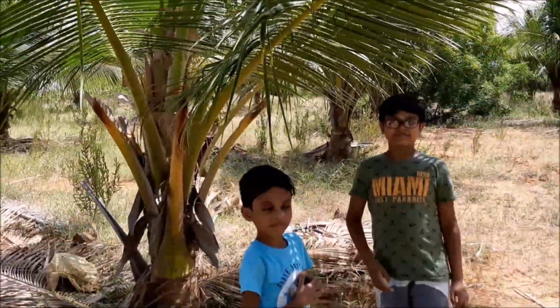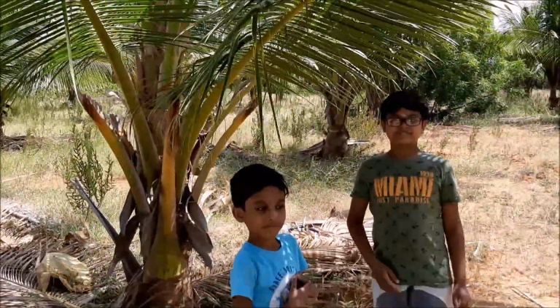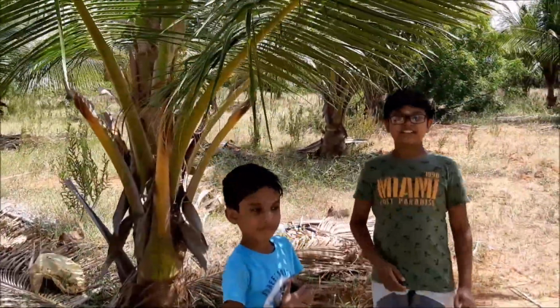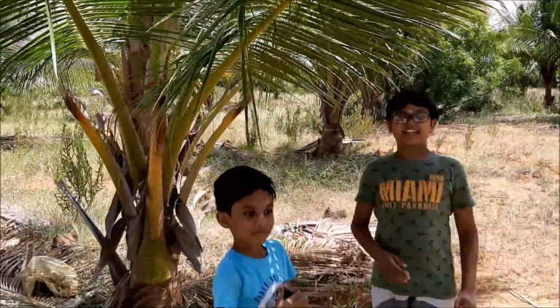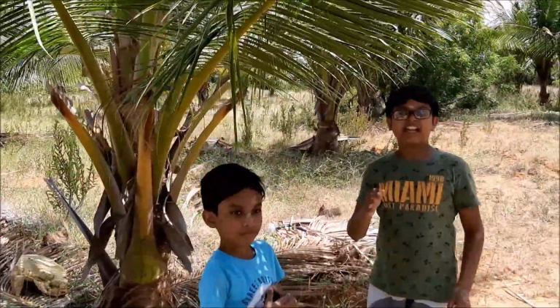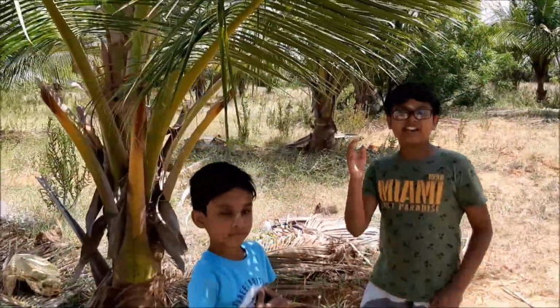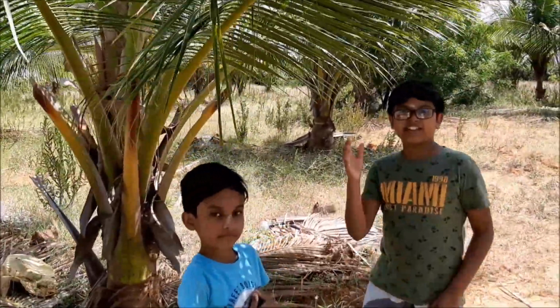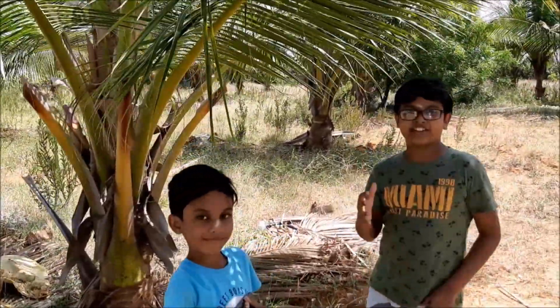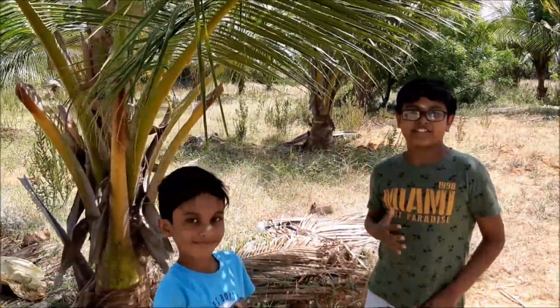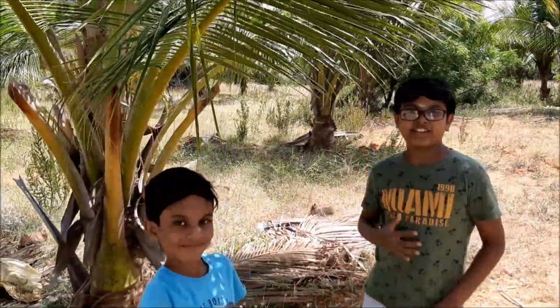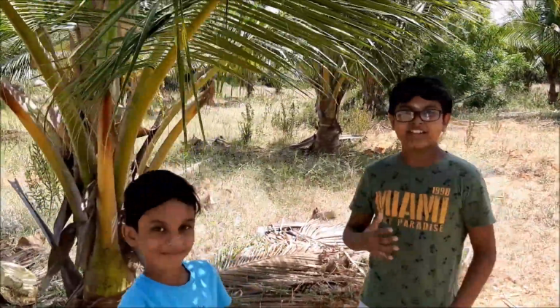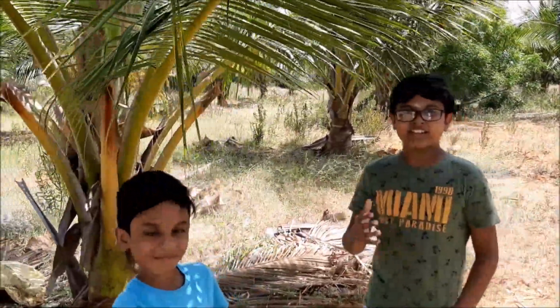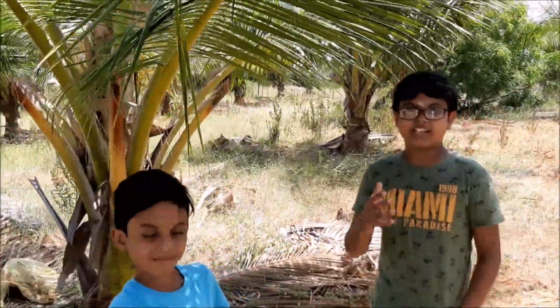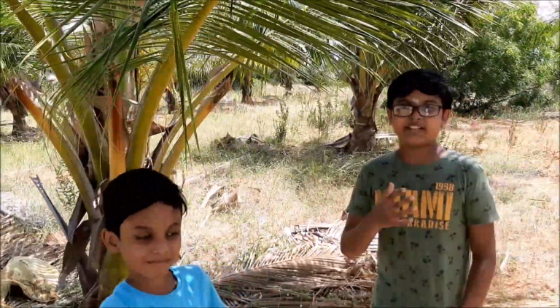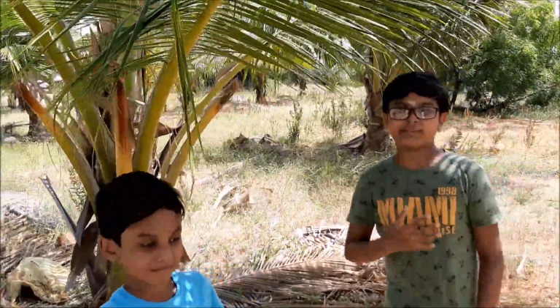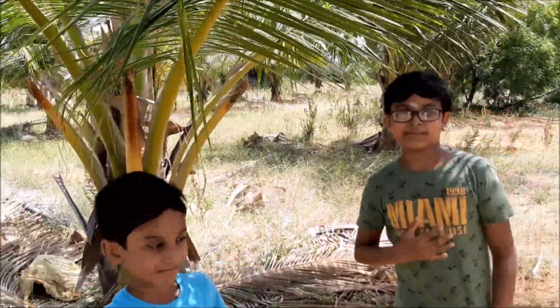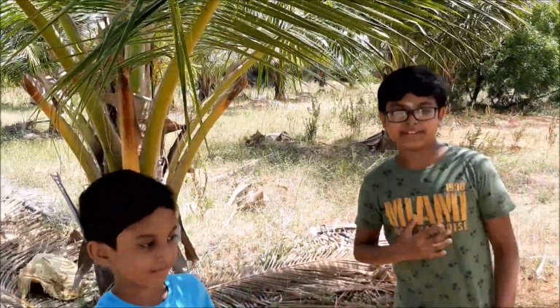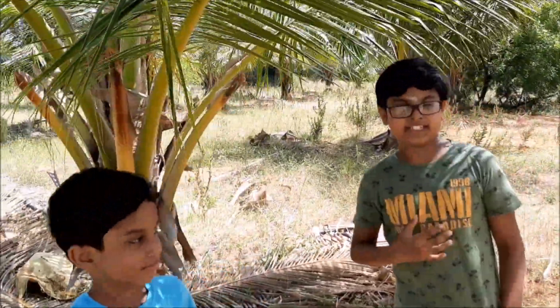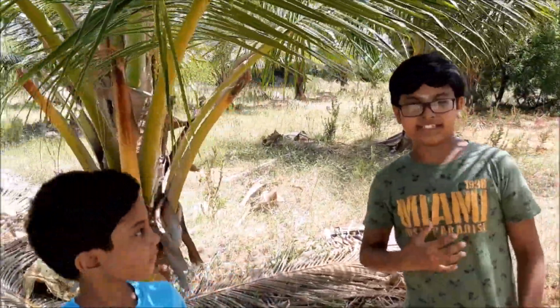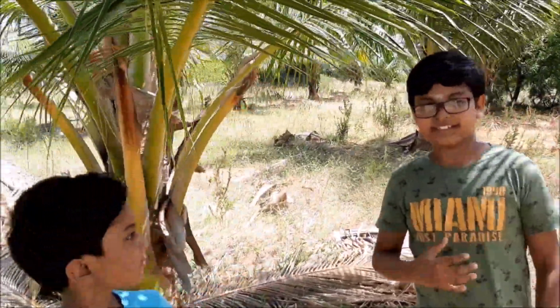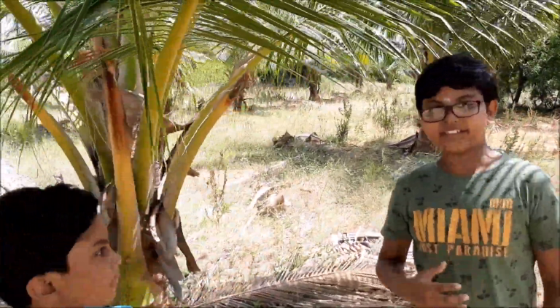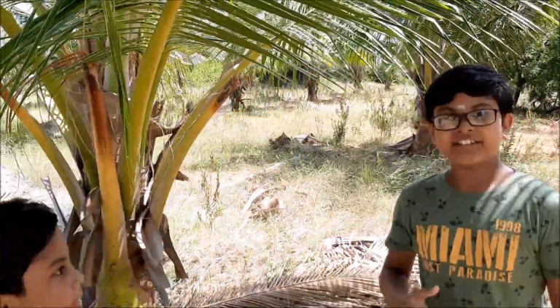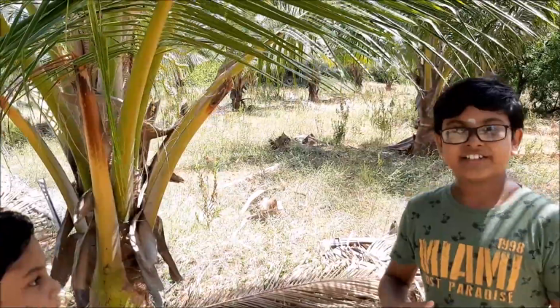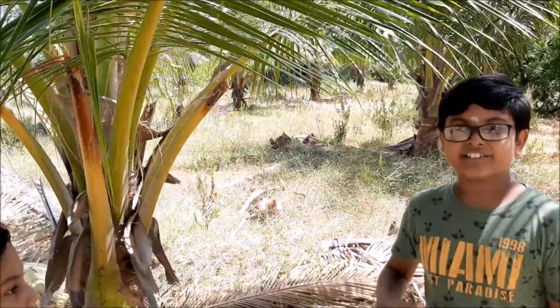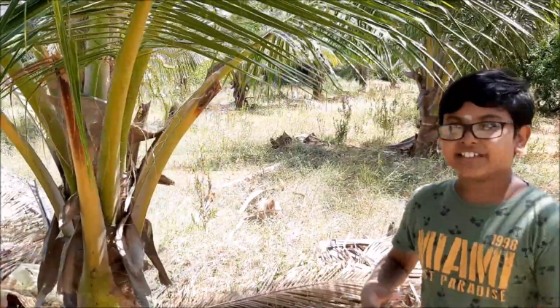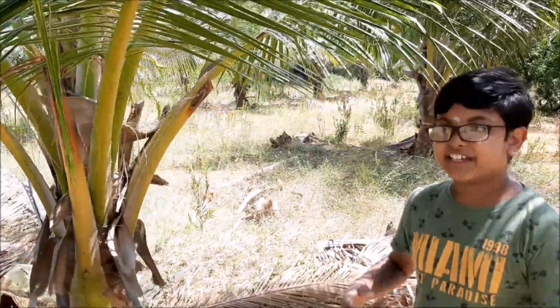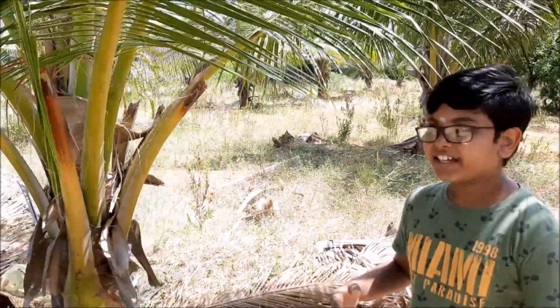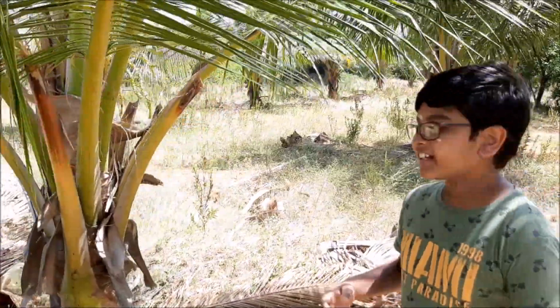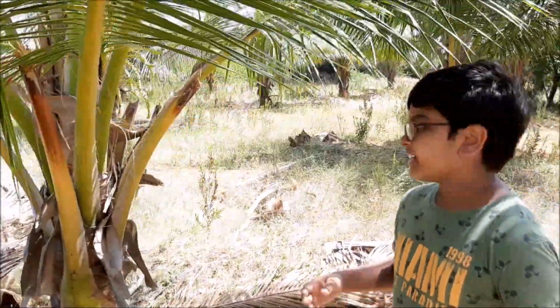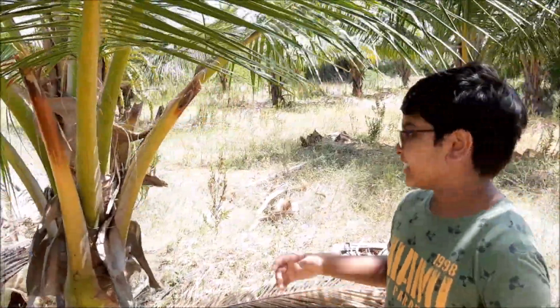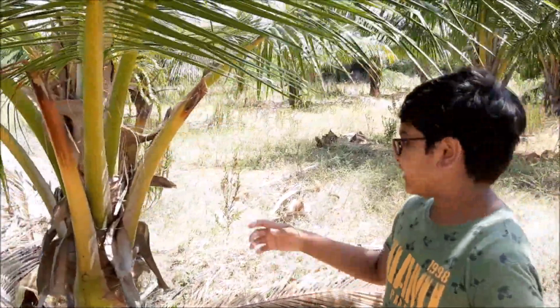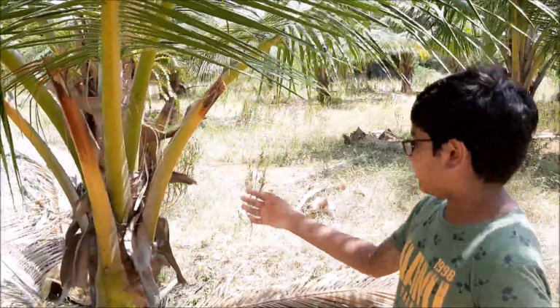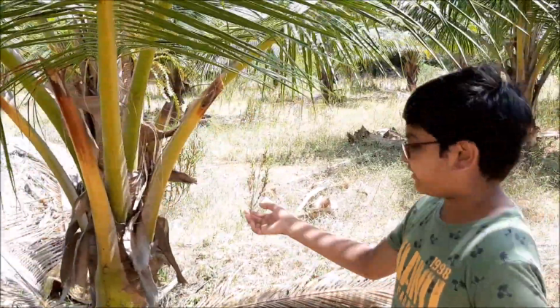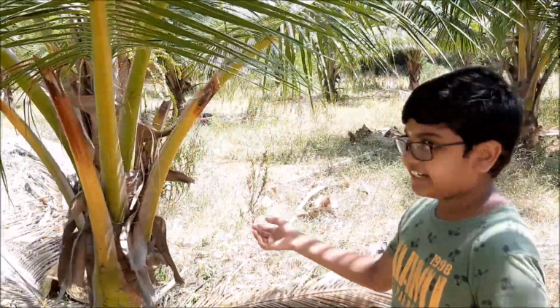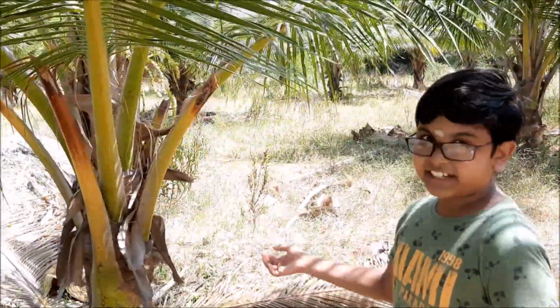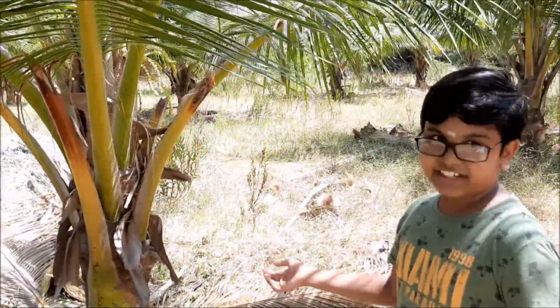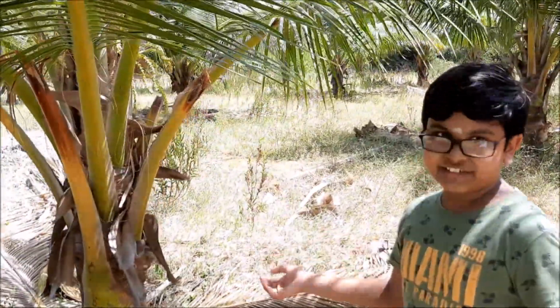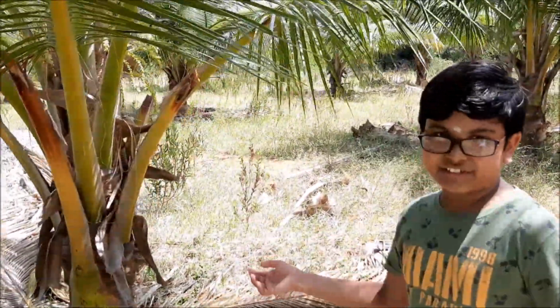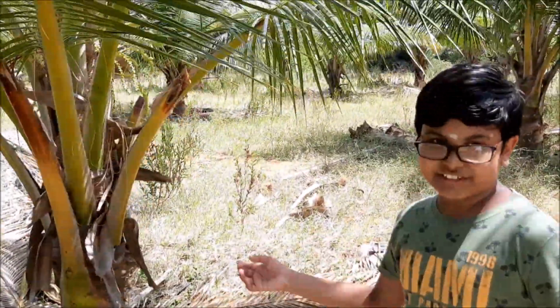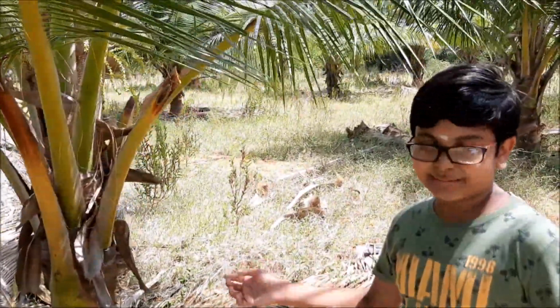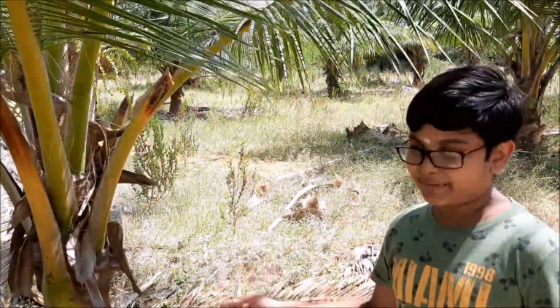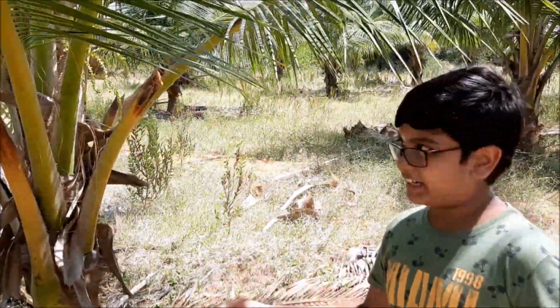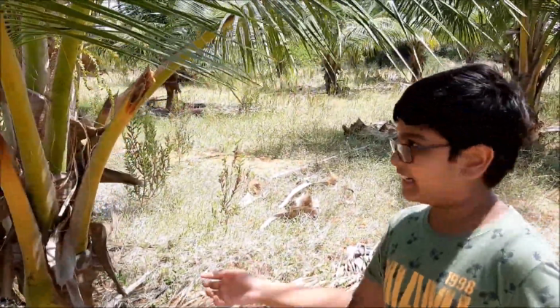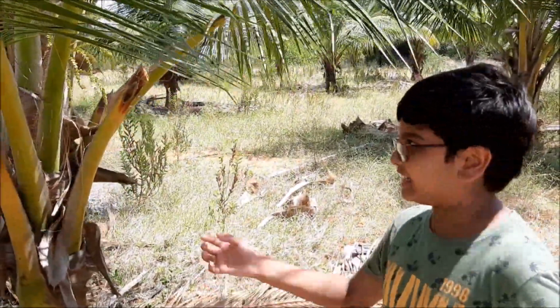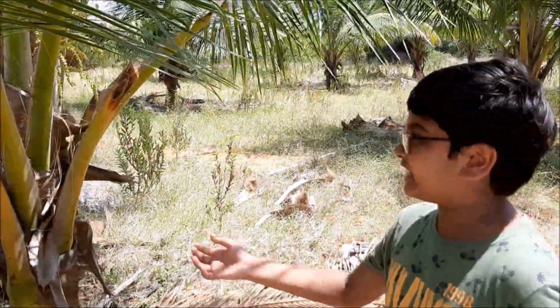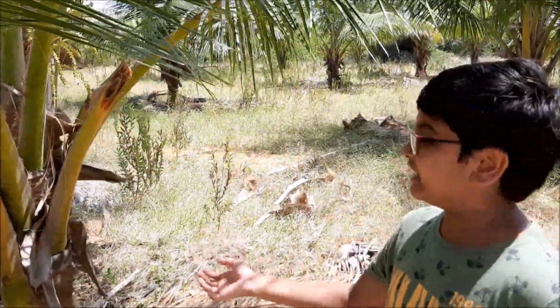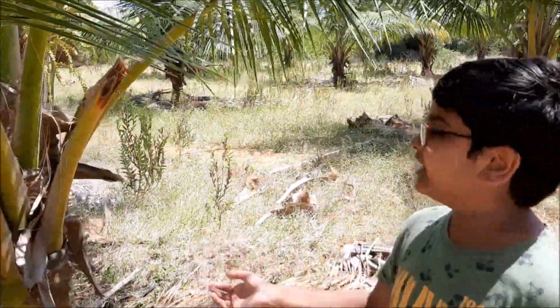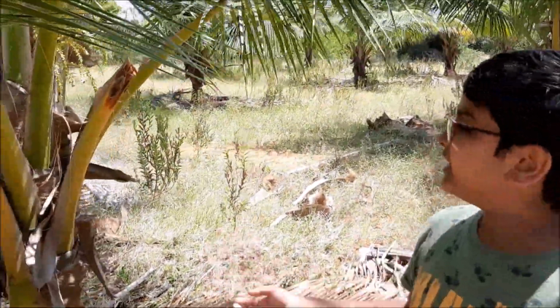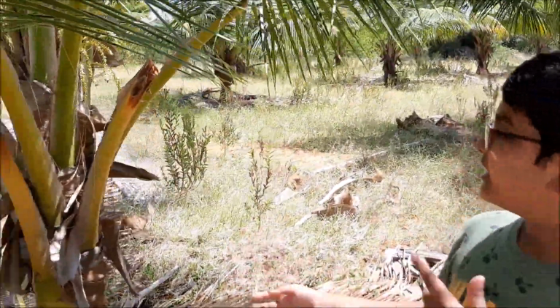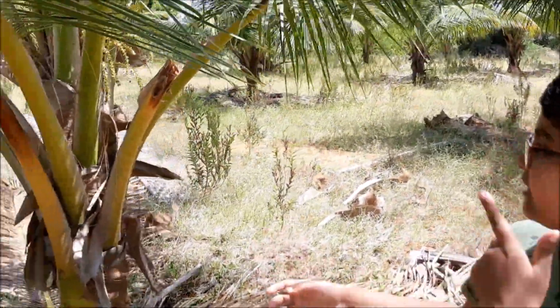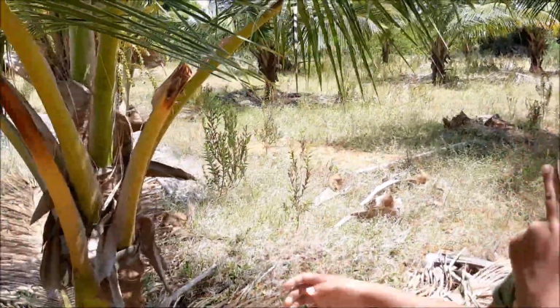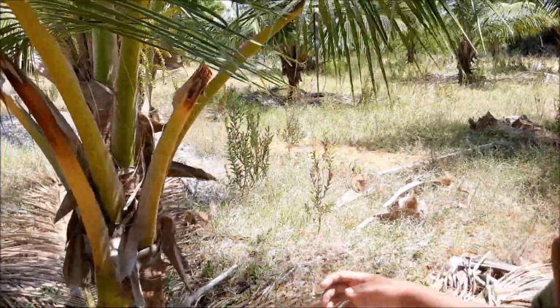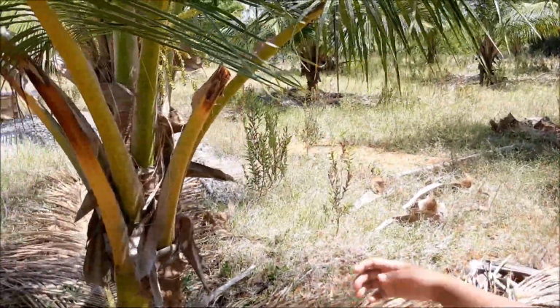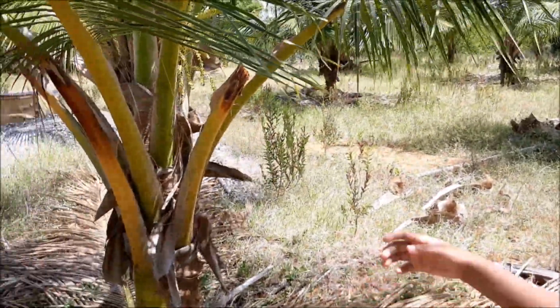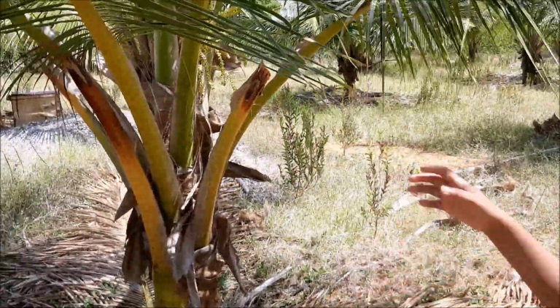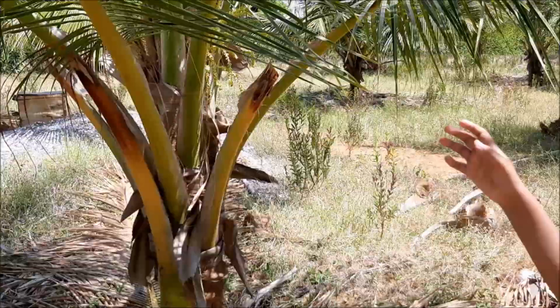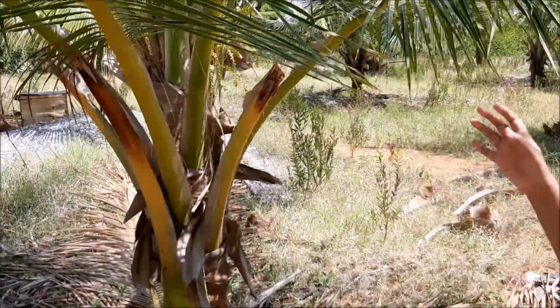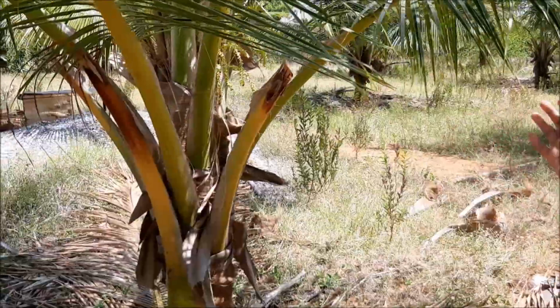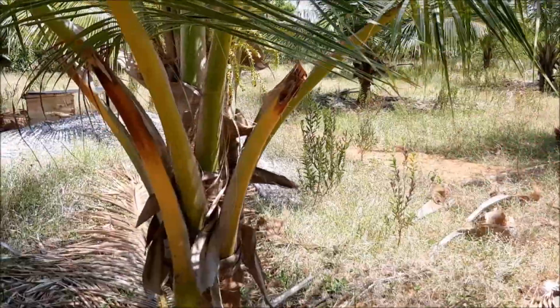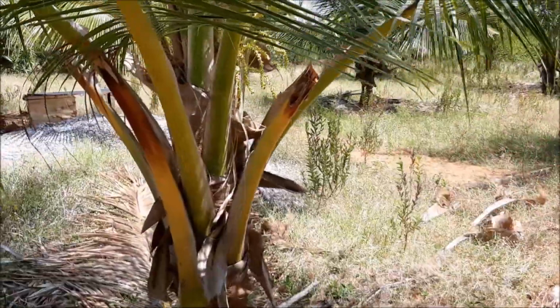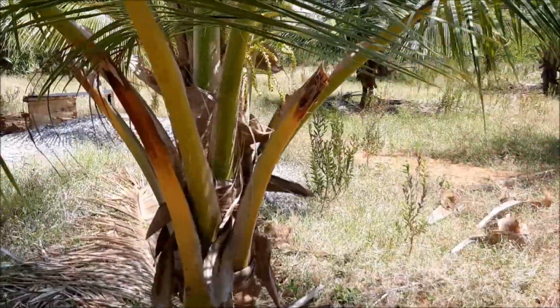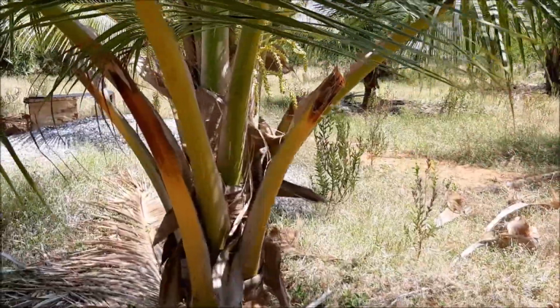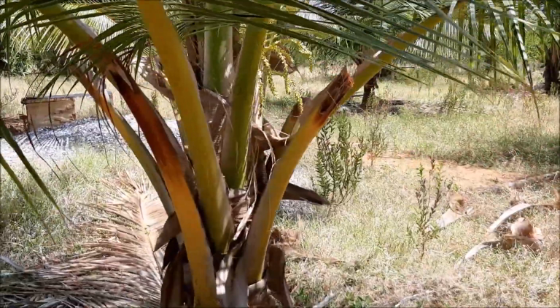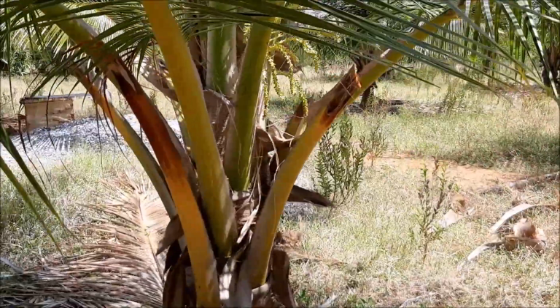Hello everyone, I am Suvaragav. Today we are in a coconut plantation. This is a coconut tree.